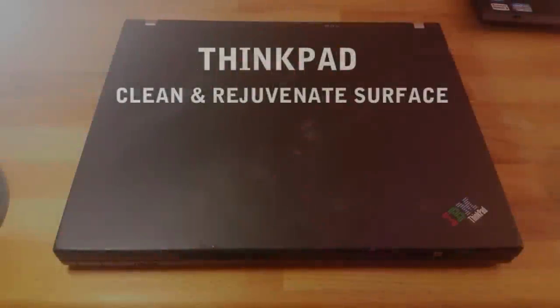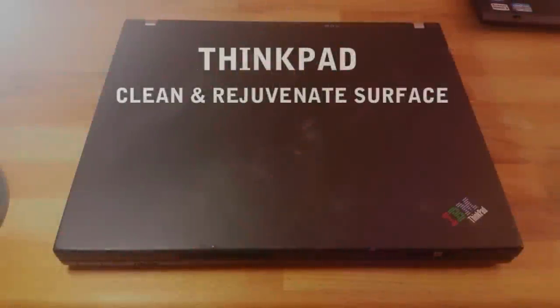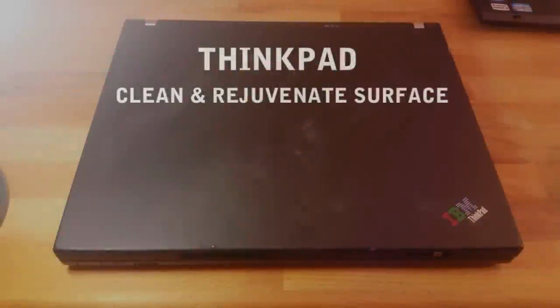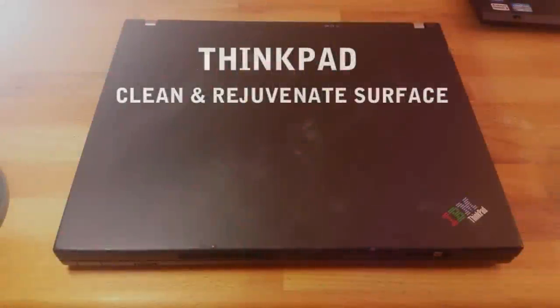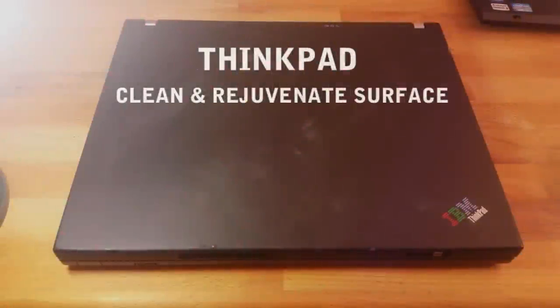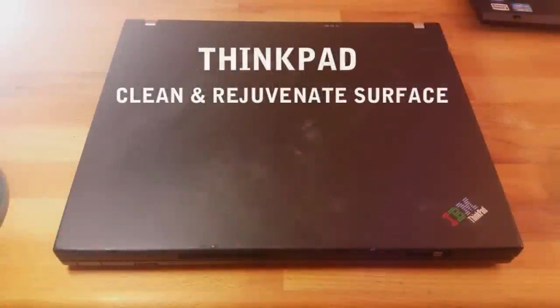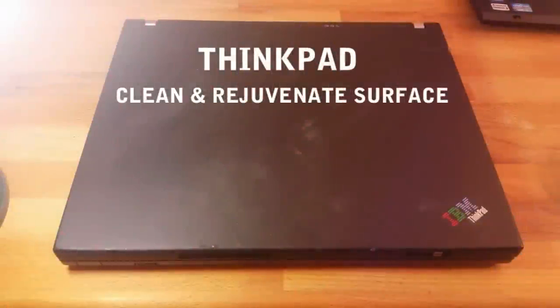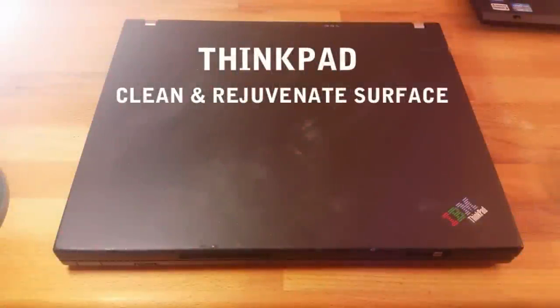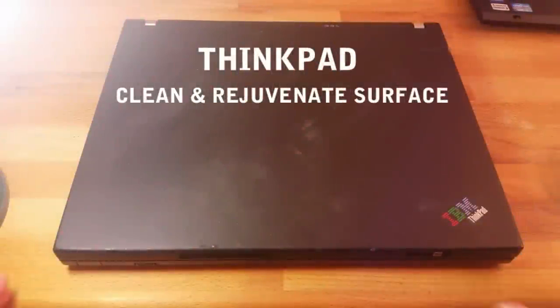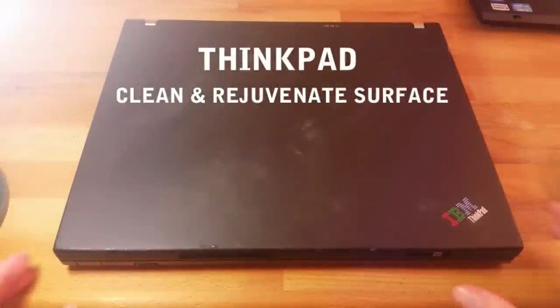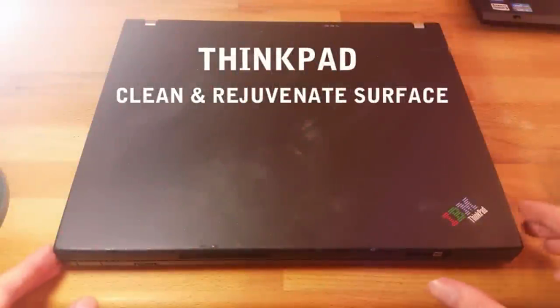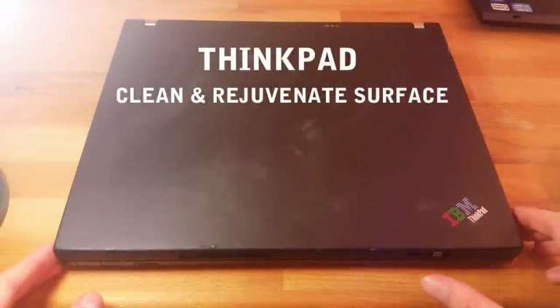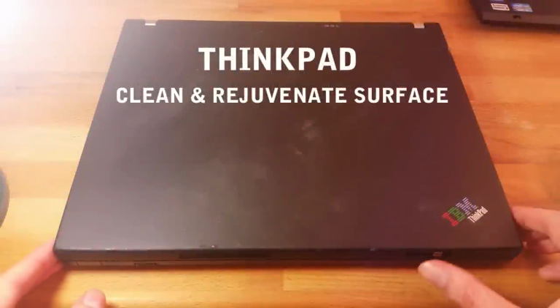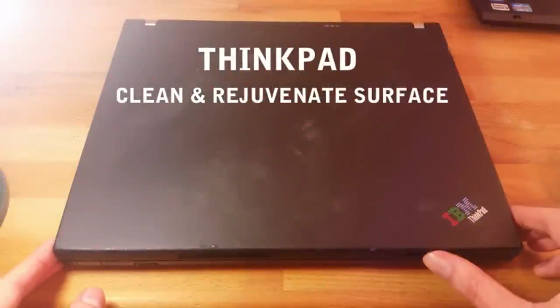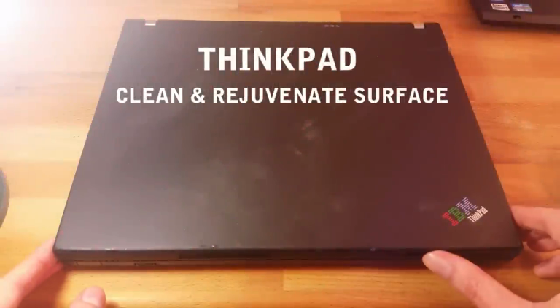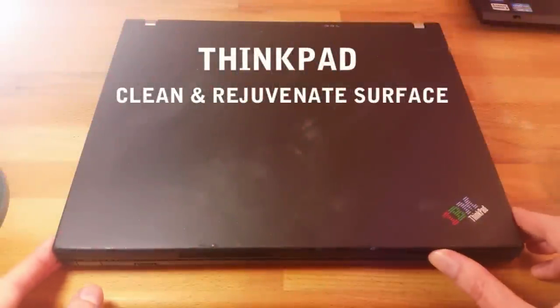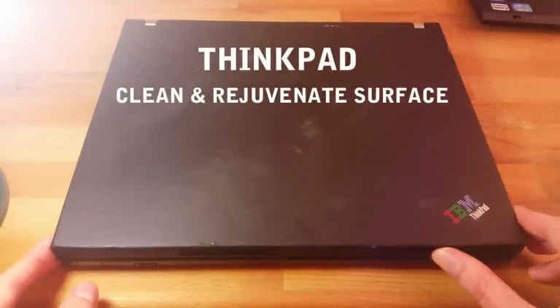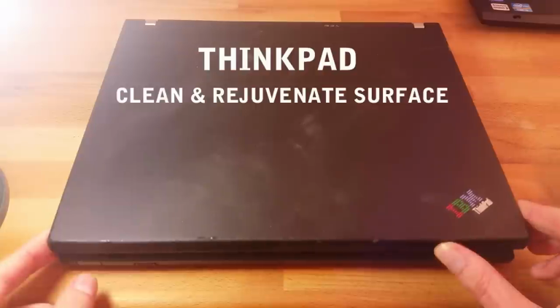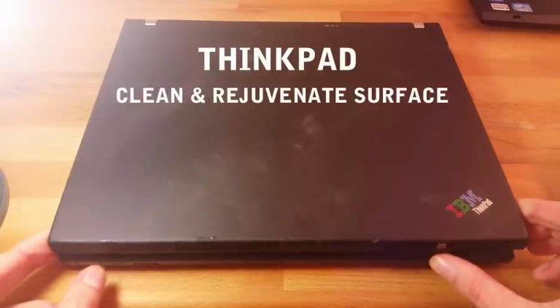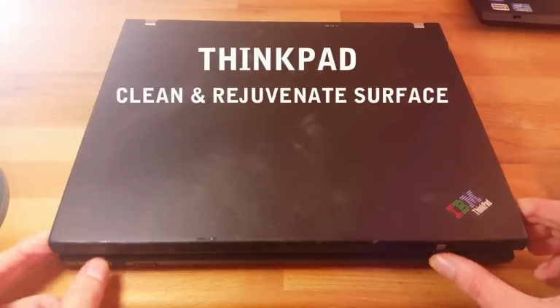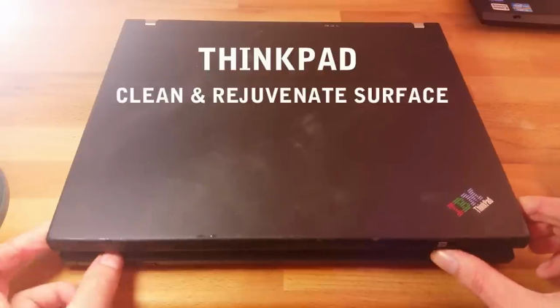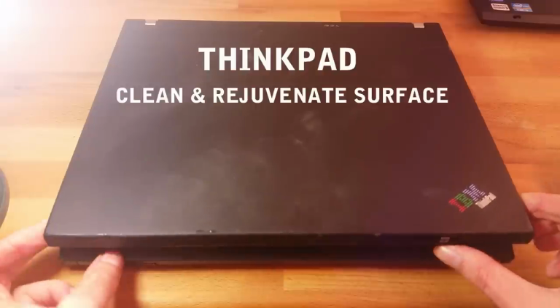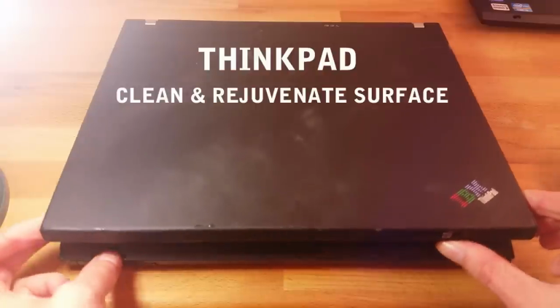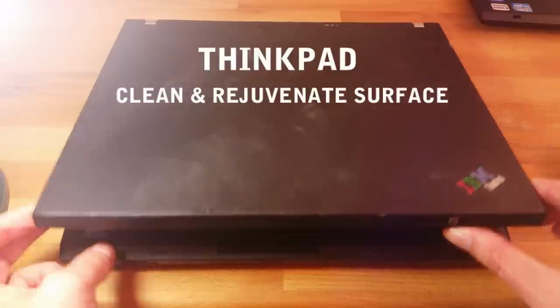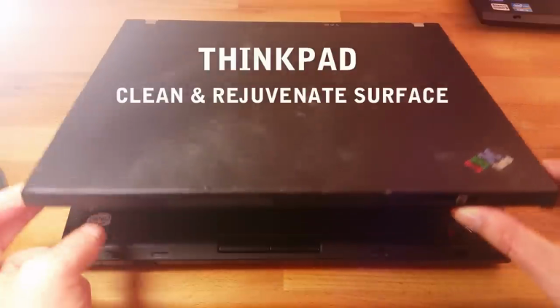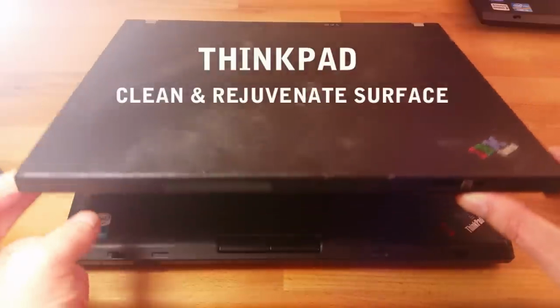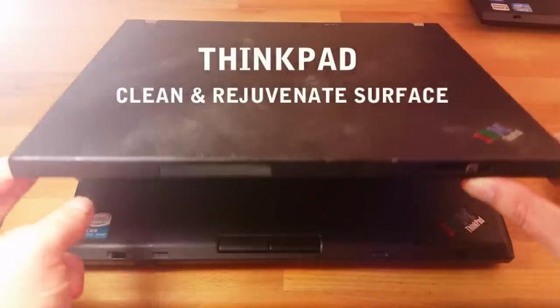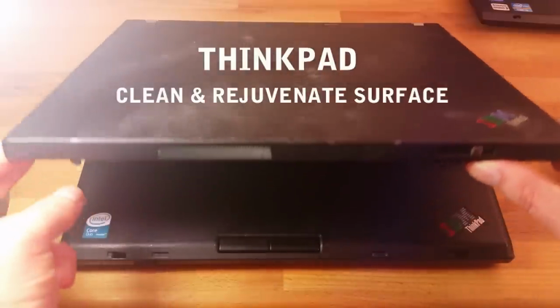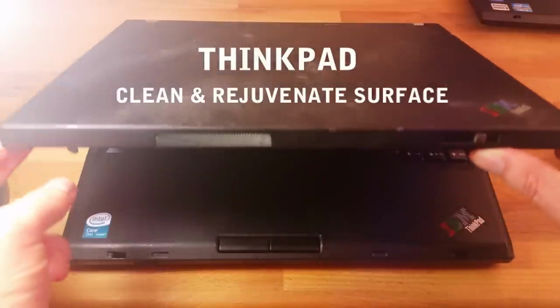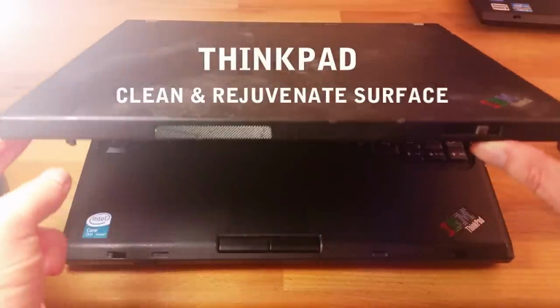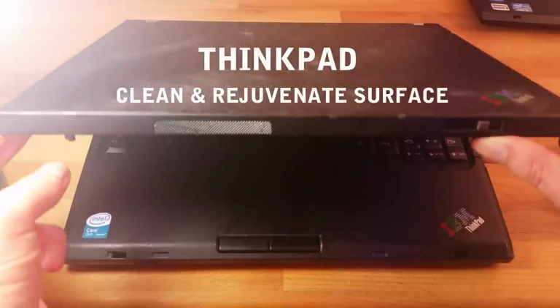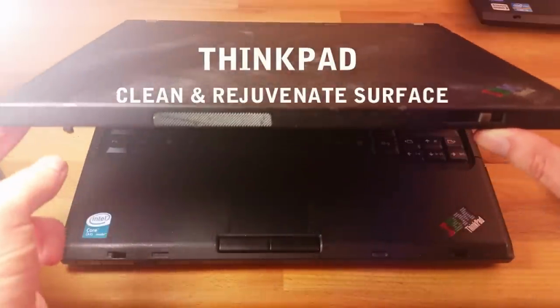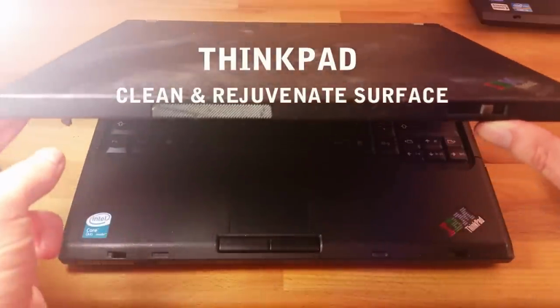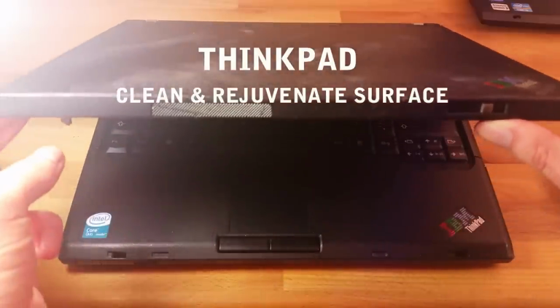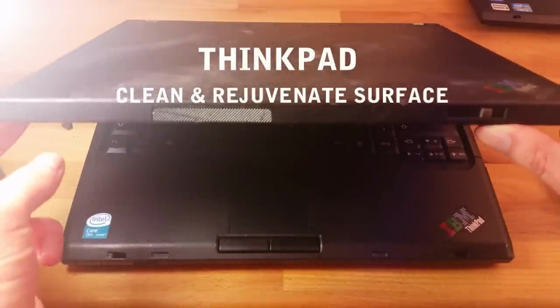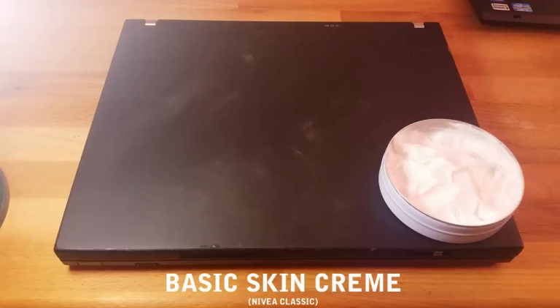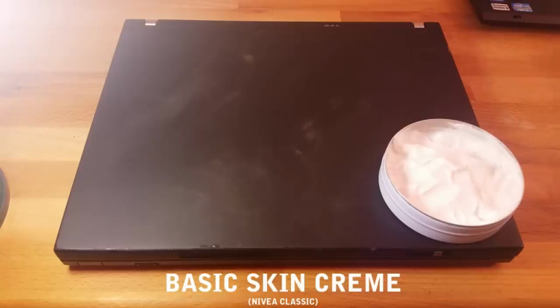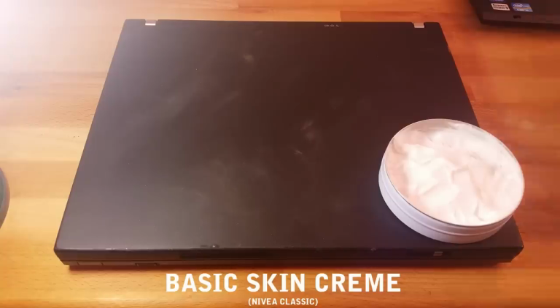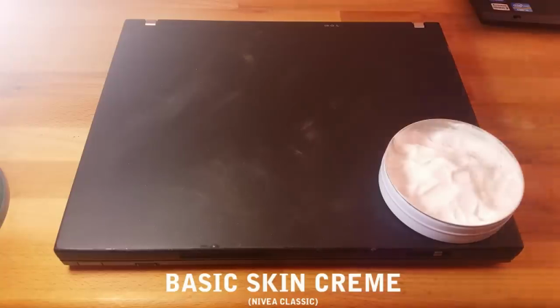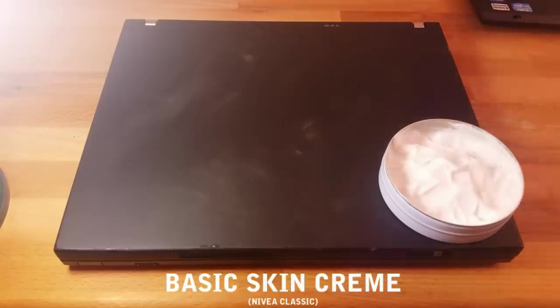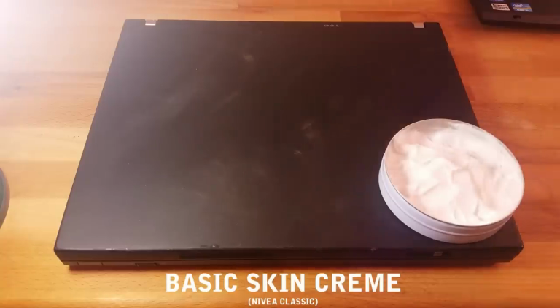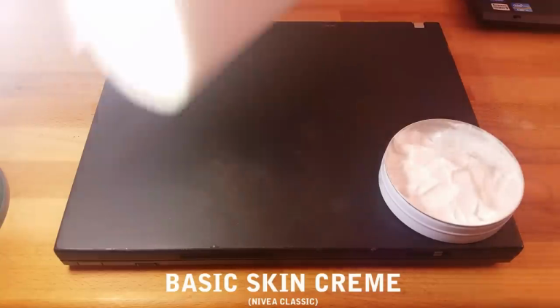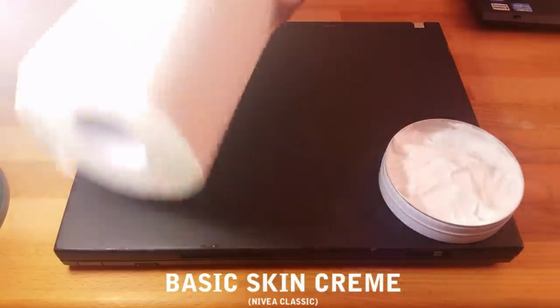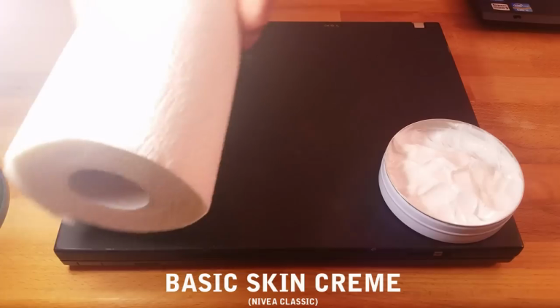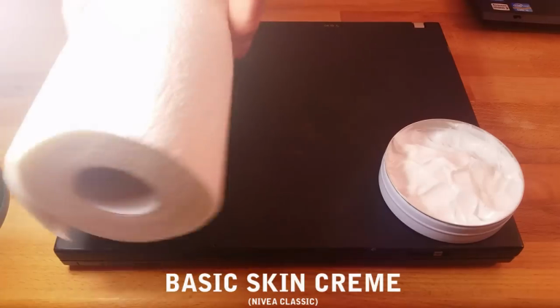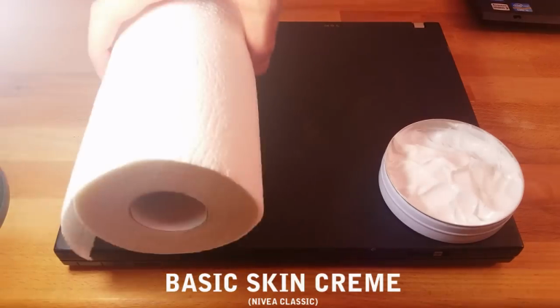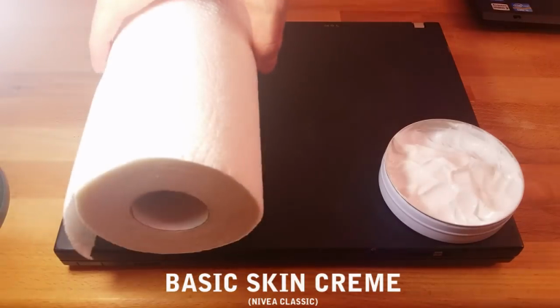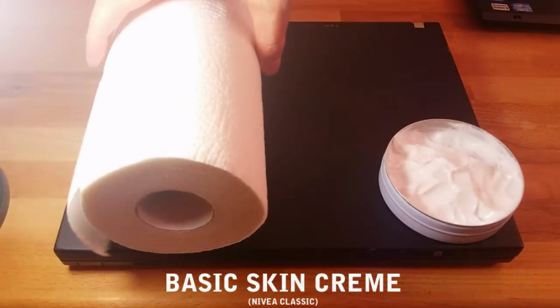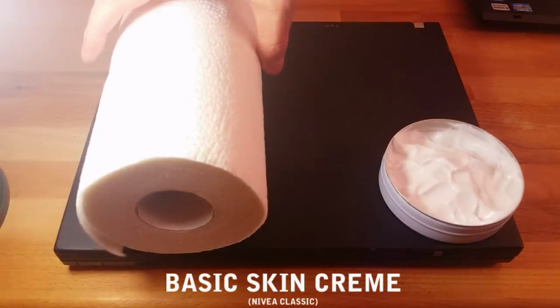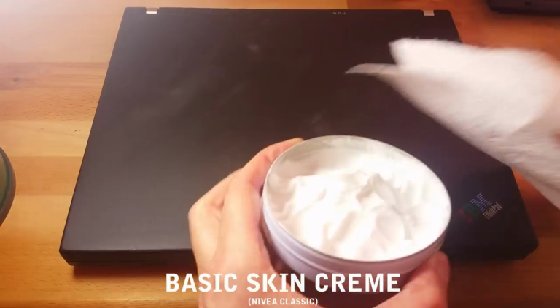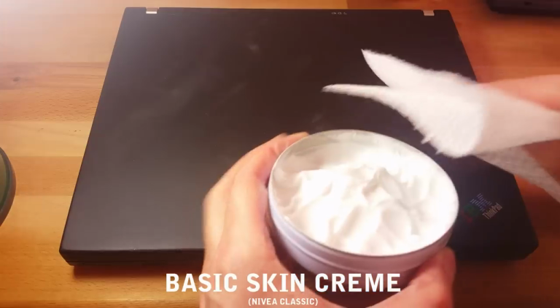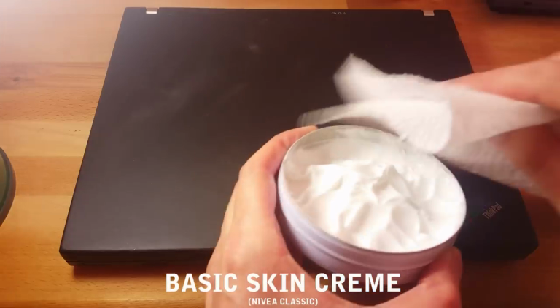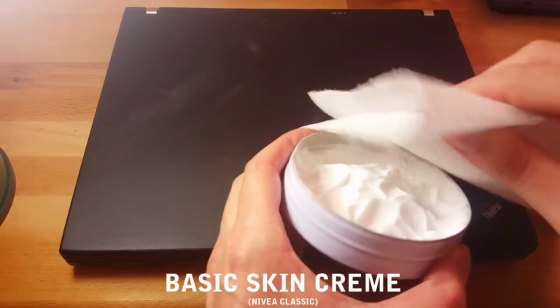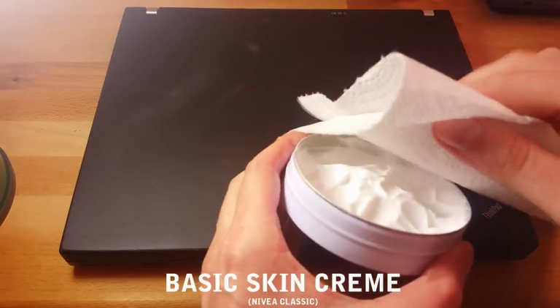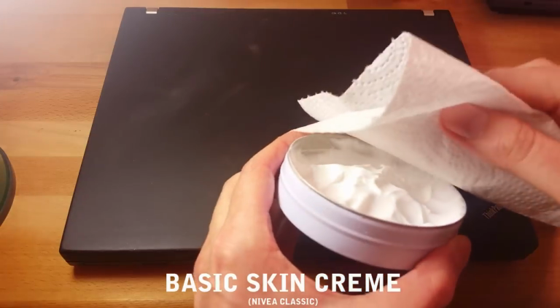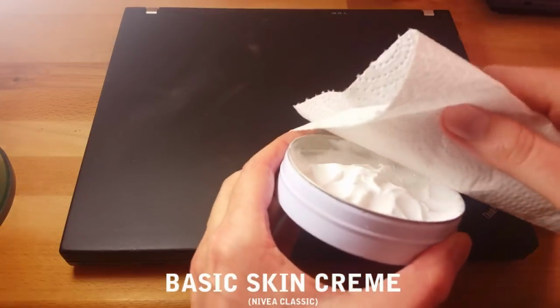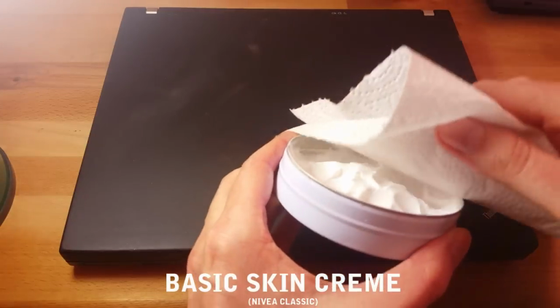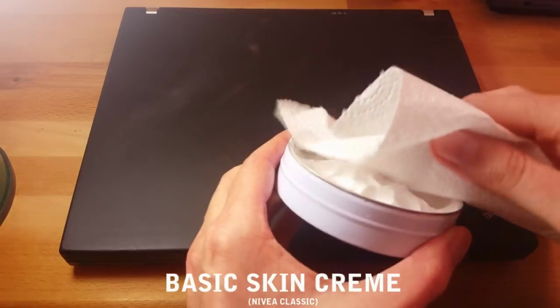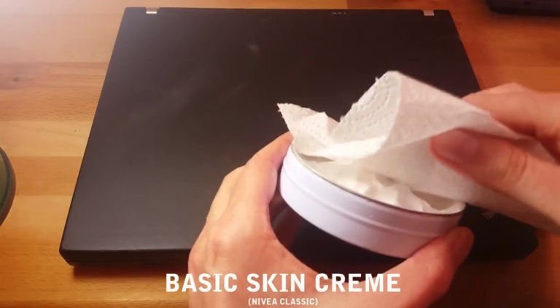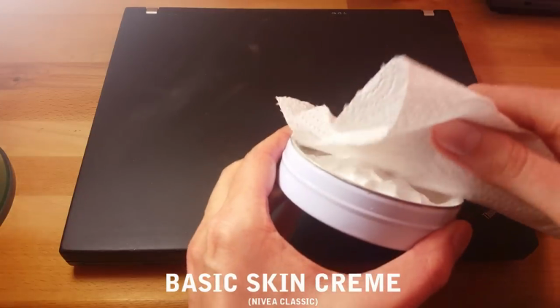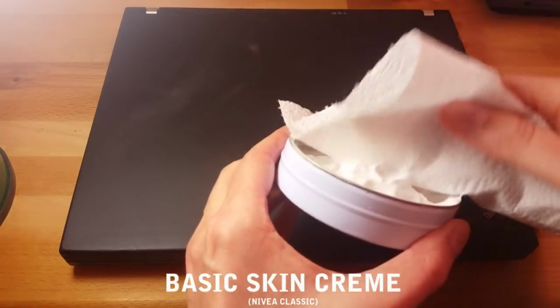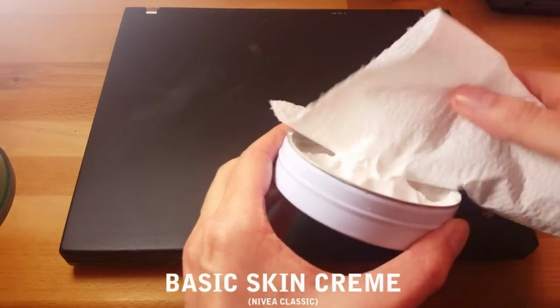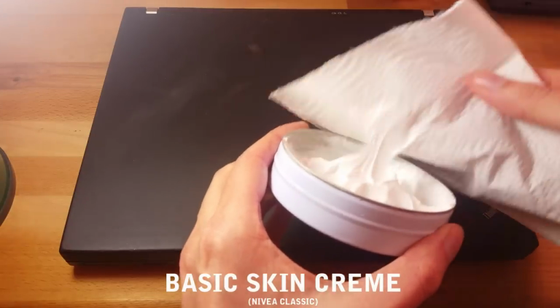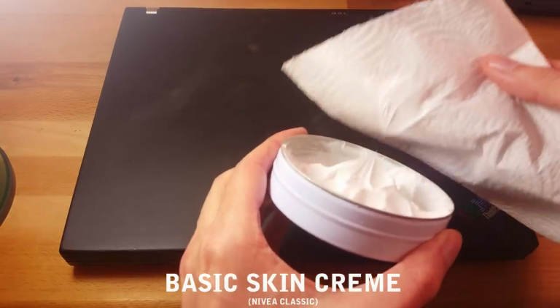So how do you restore and clean that surface? I made an unconventional video about it, so check it out — looks great again.